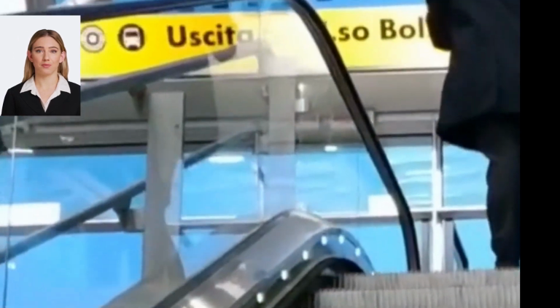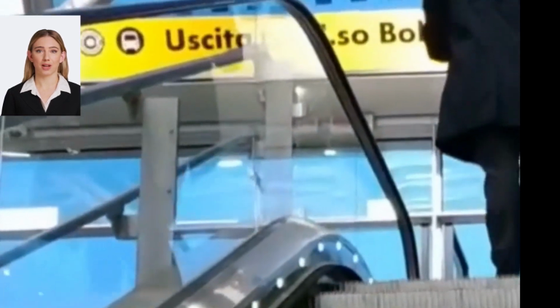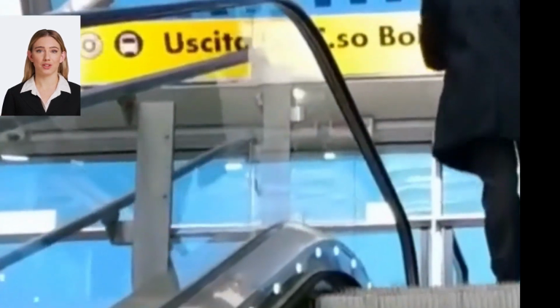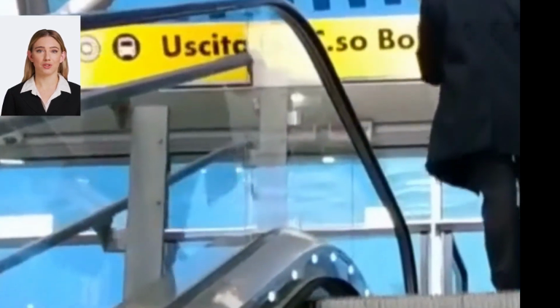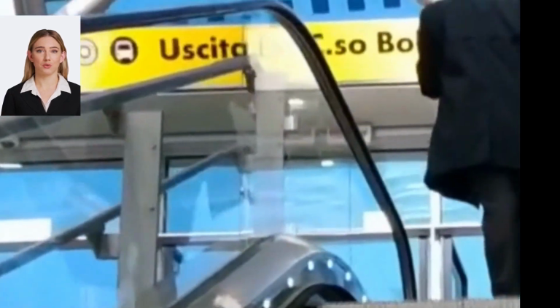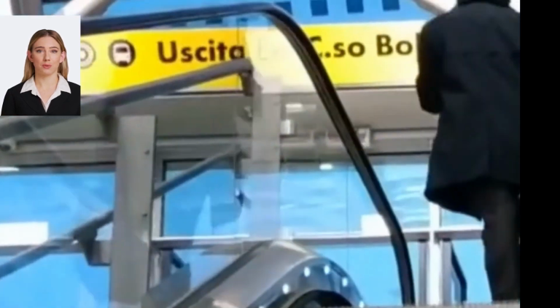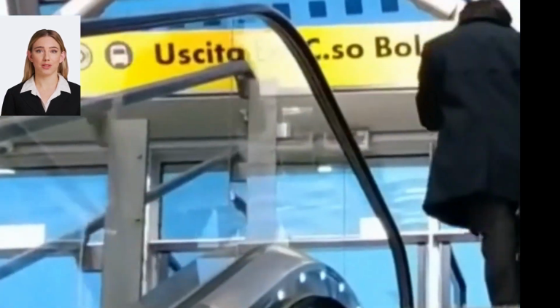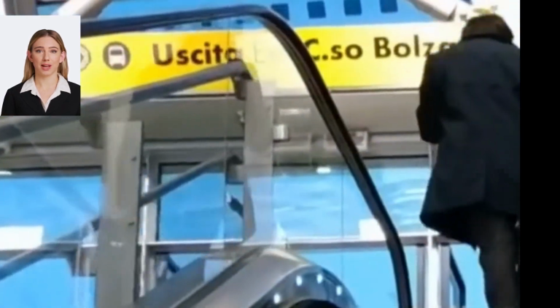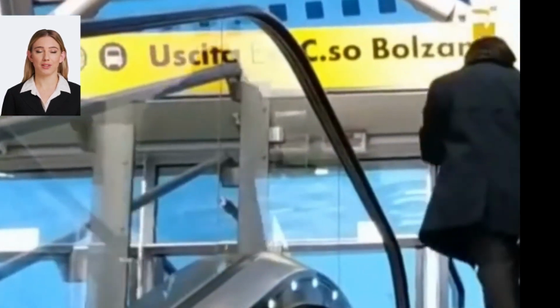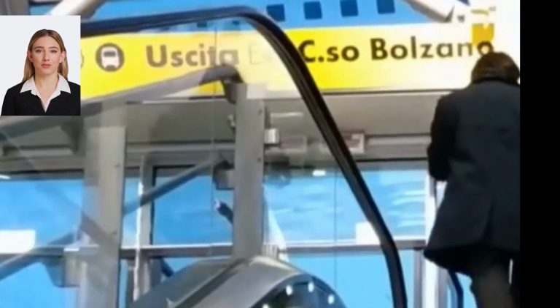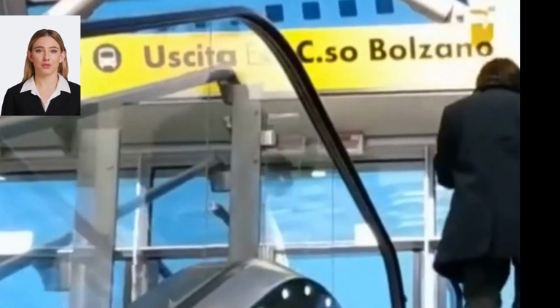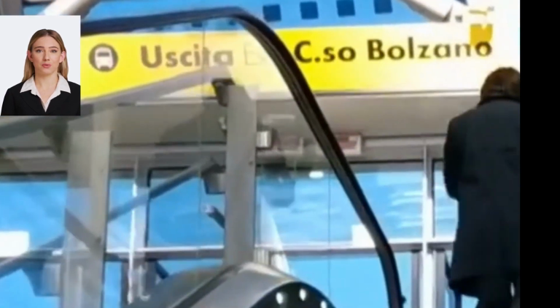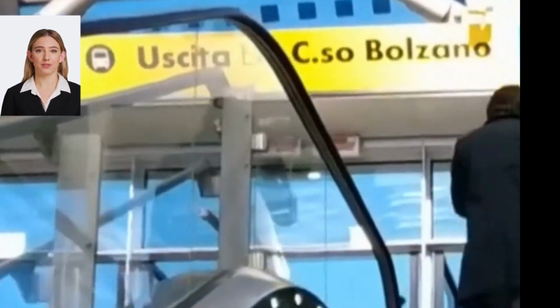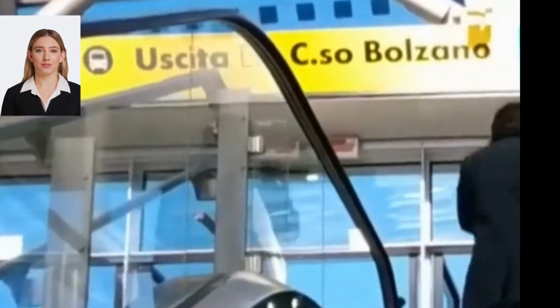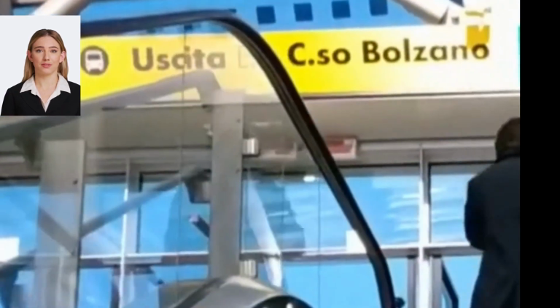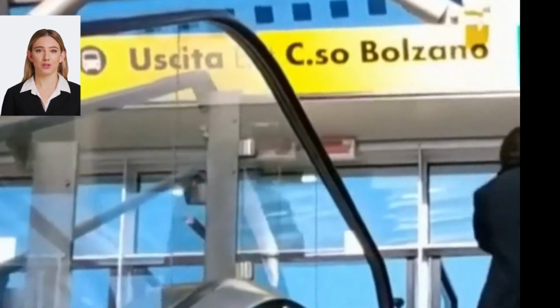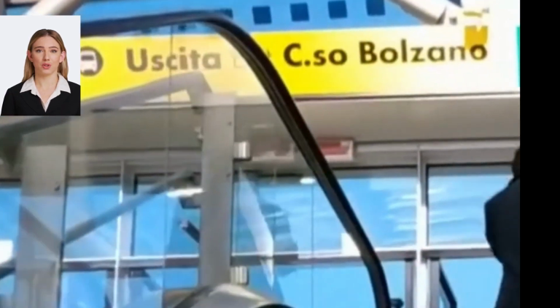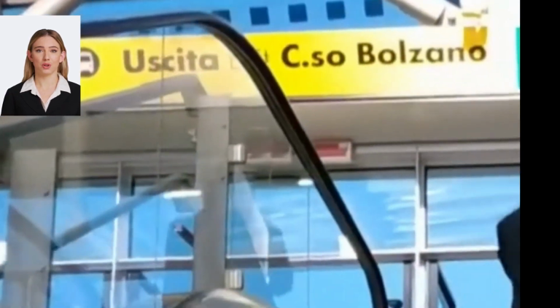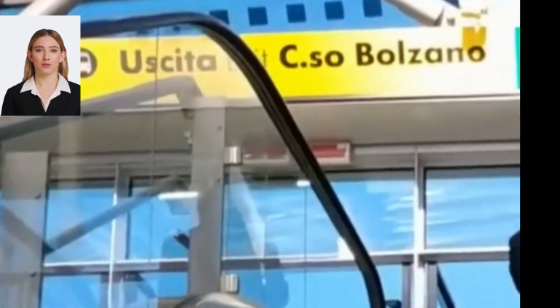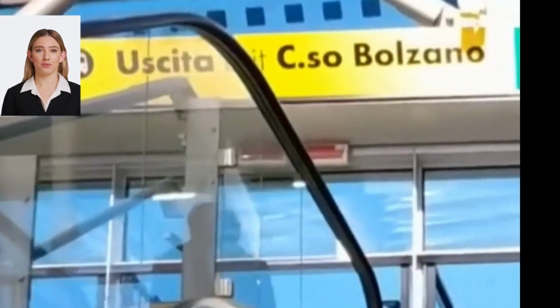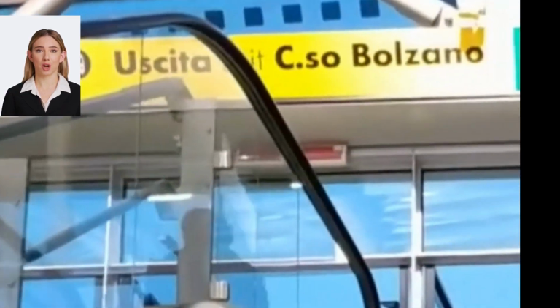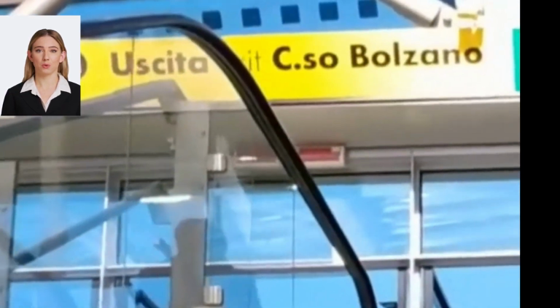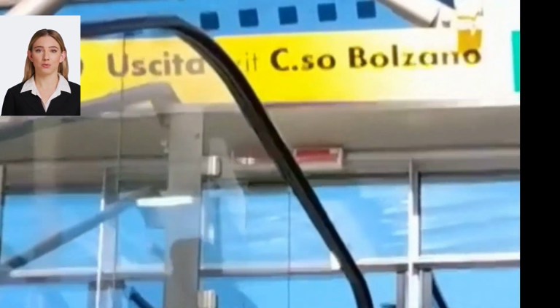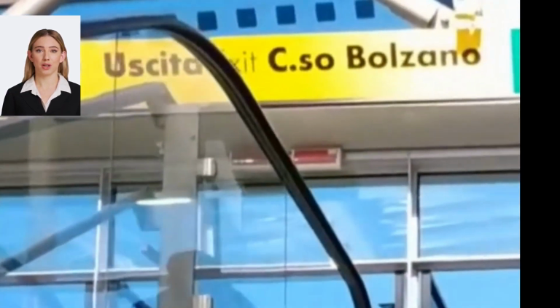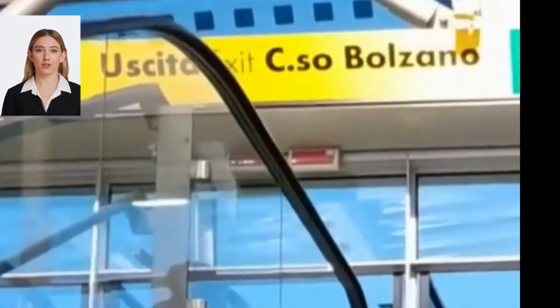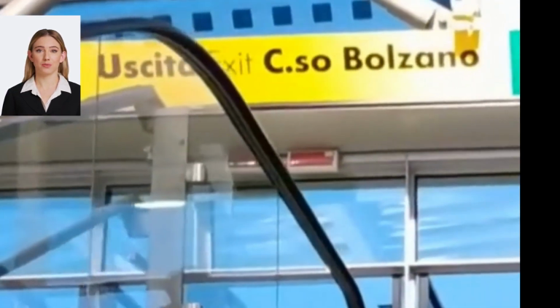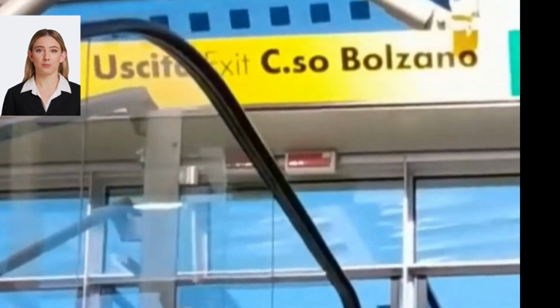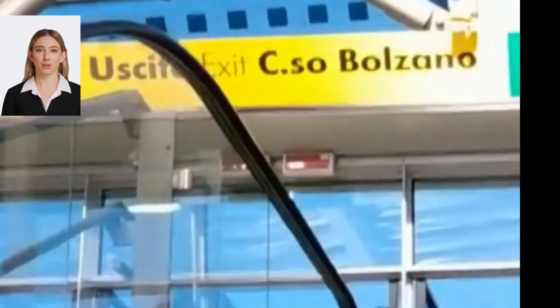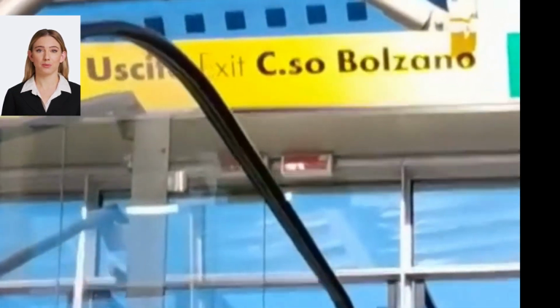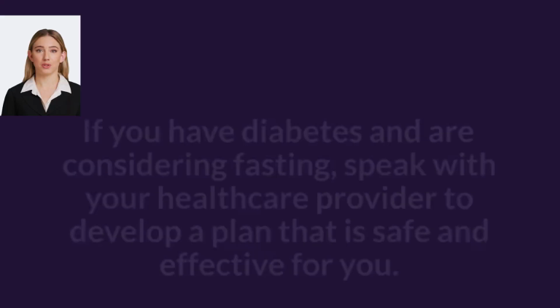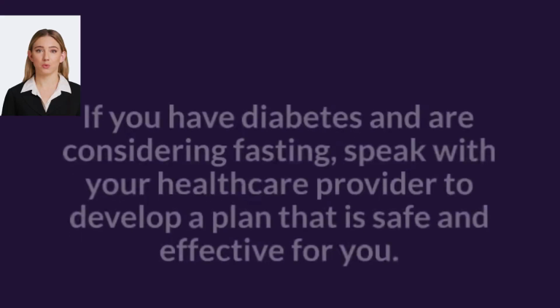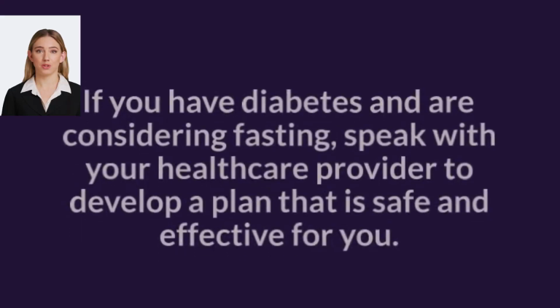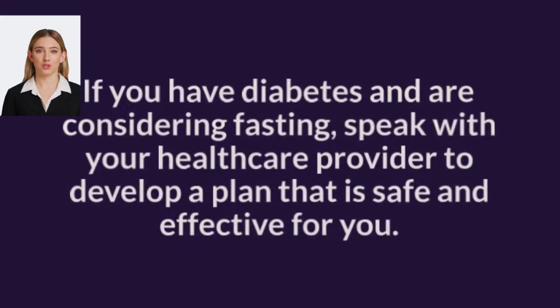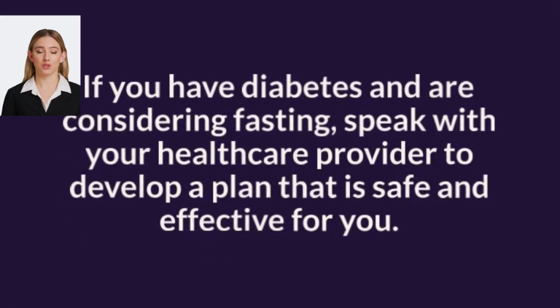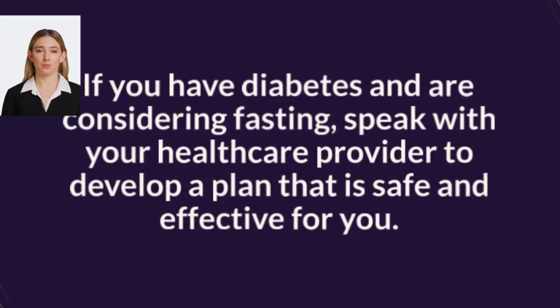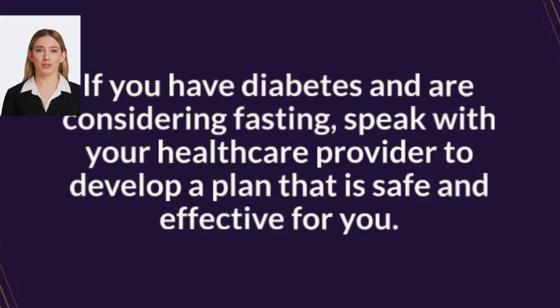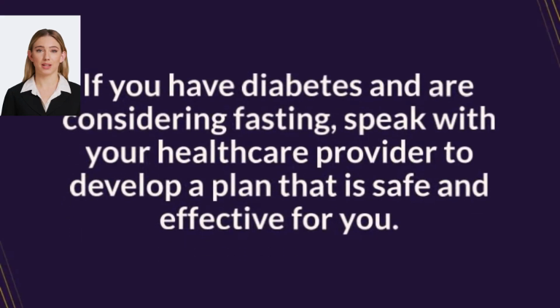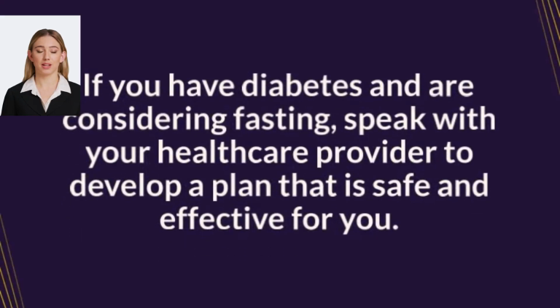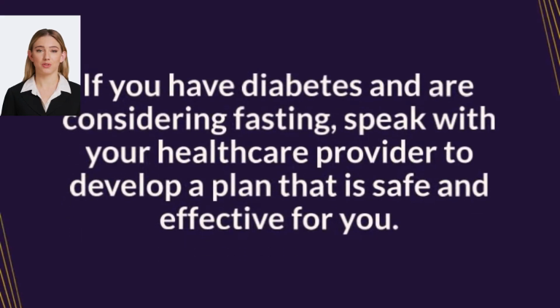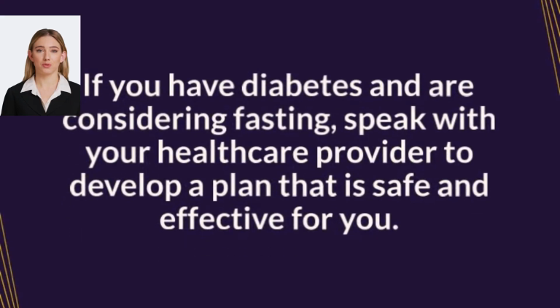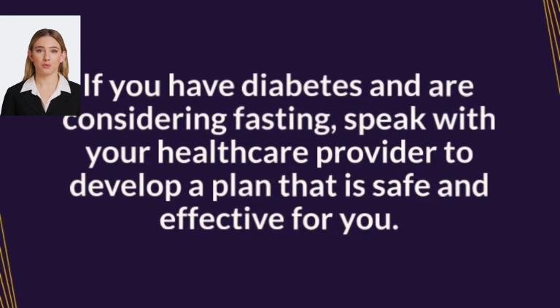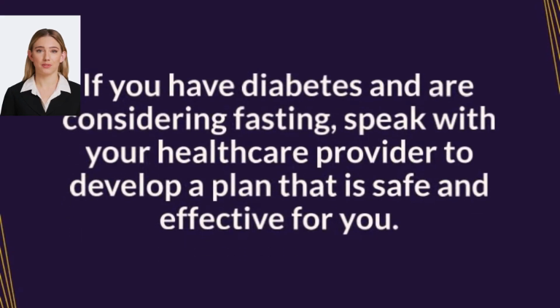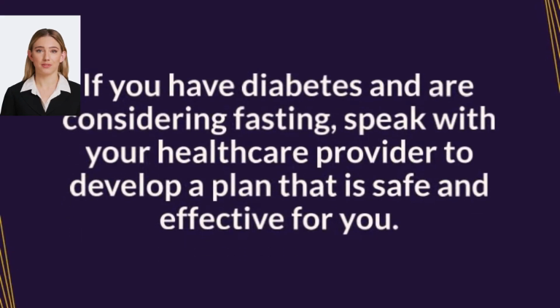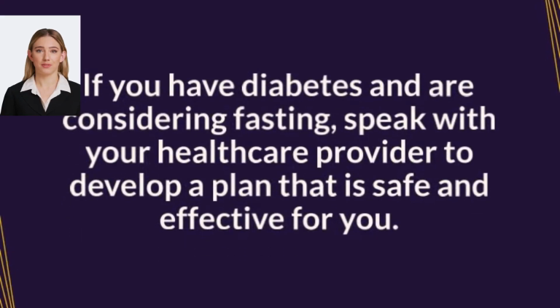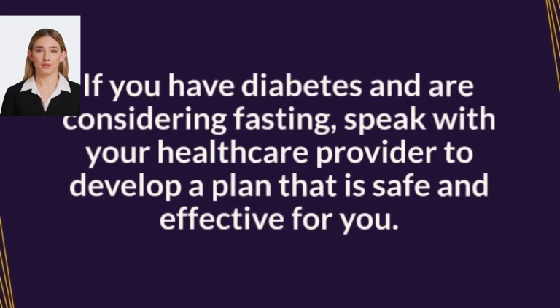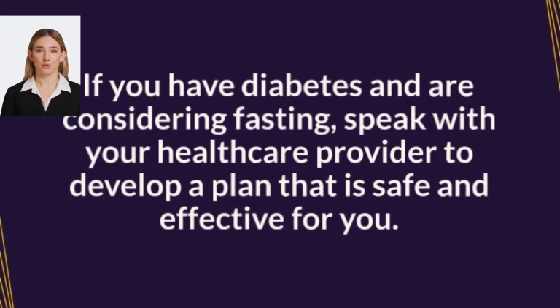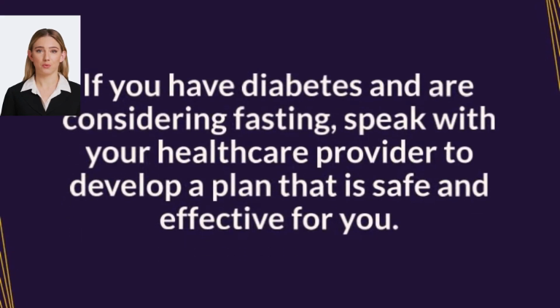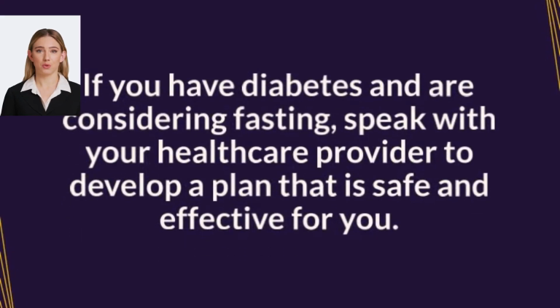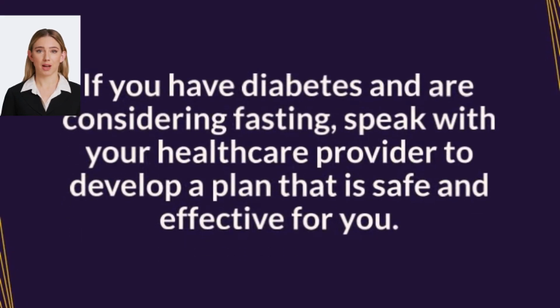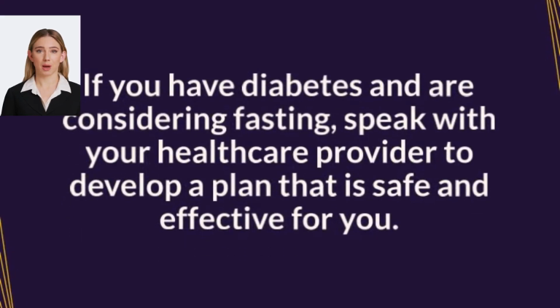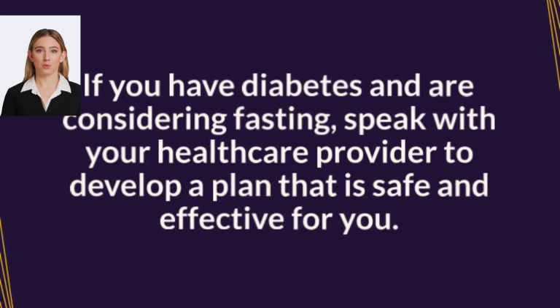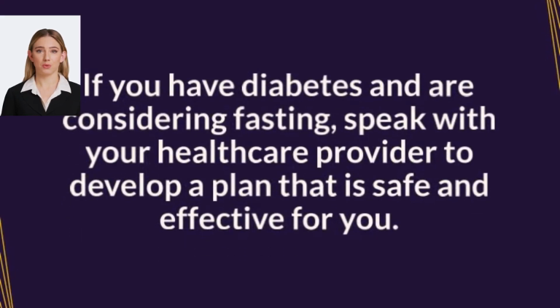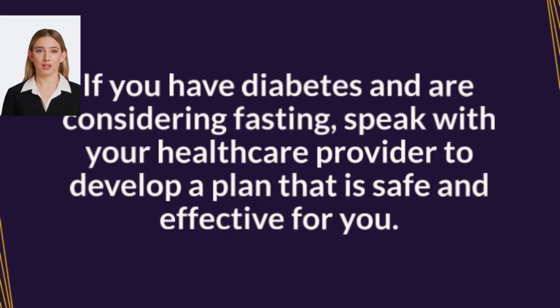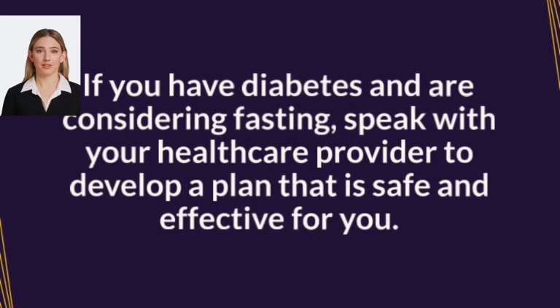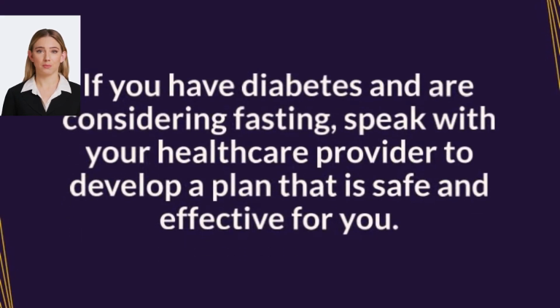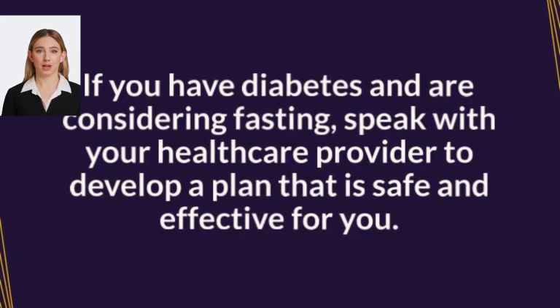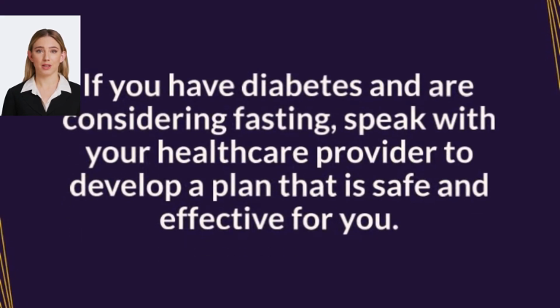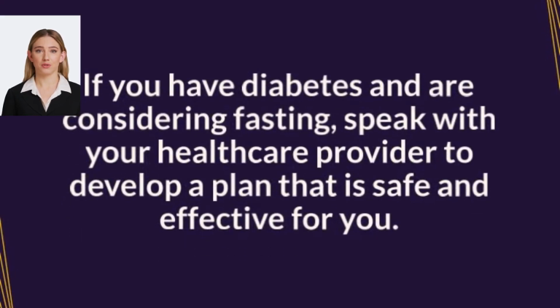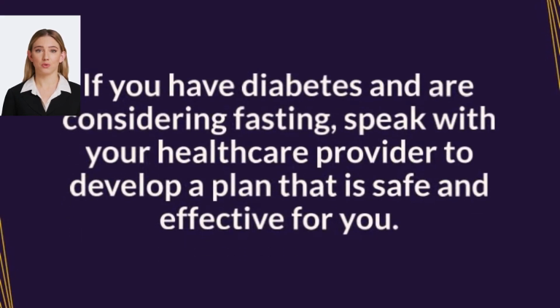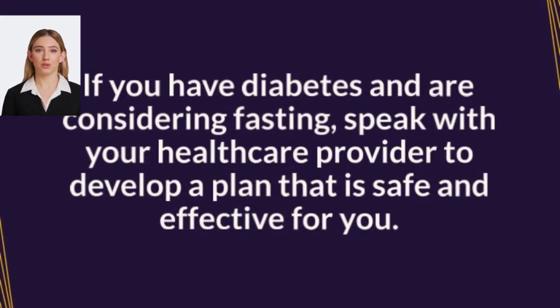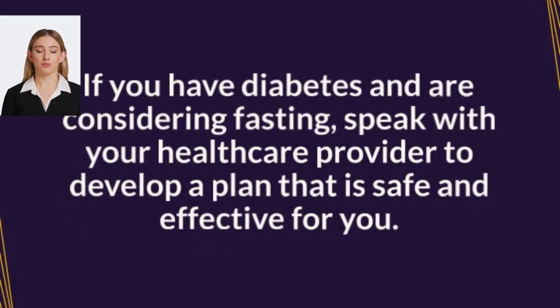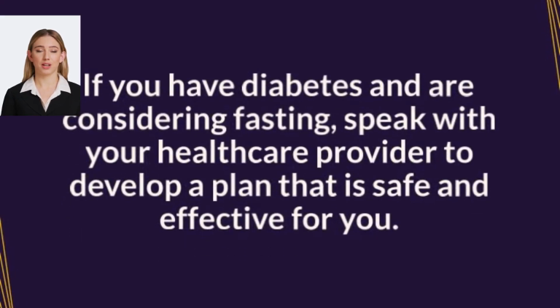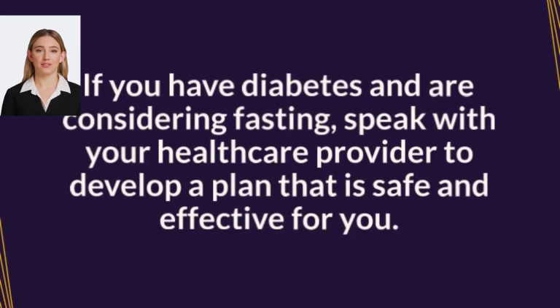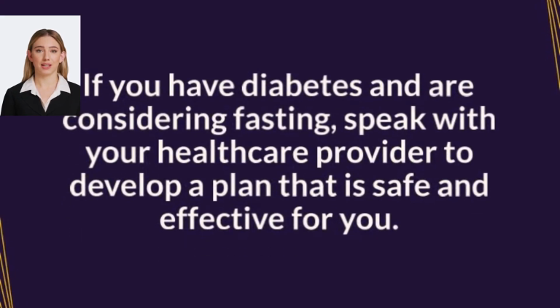Adjust your medication doses. Your healthcare provider may need to adjust your medication doses to avoid hypoglycemia during fasting.